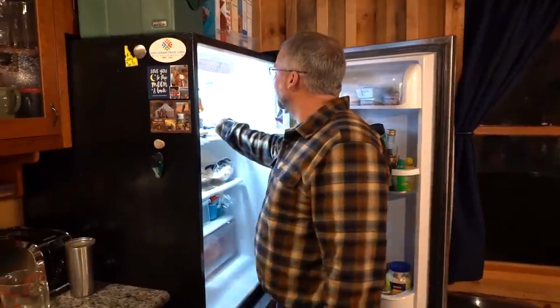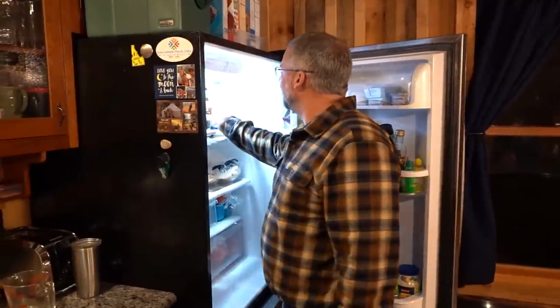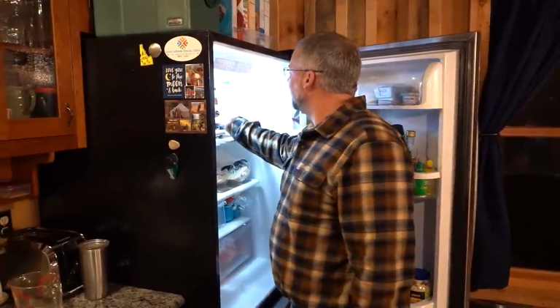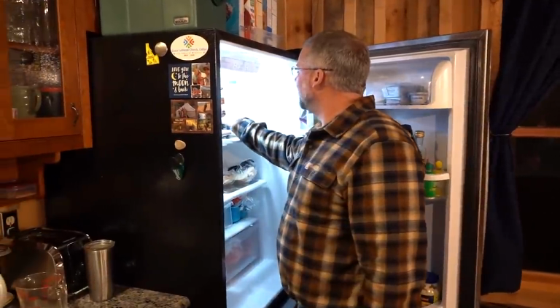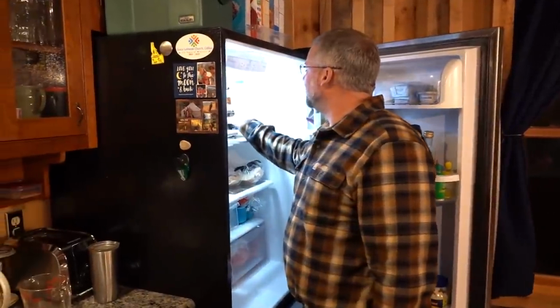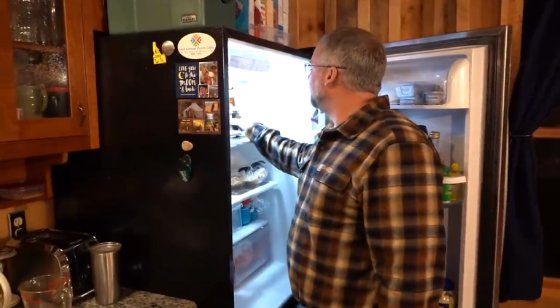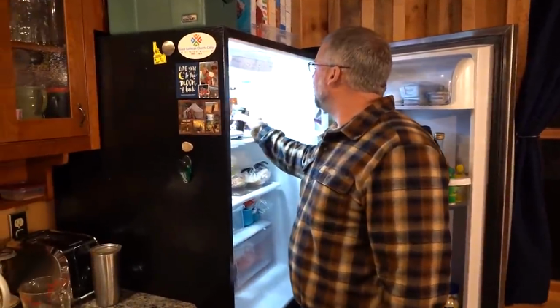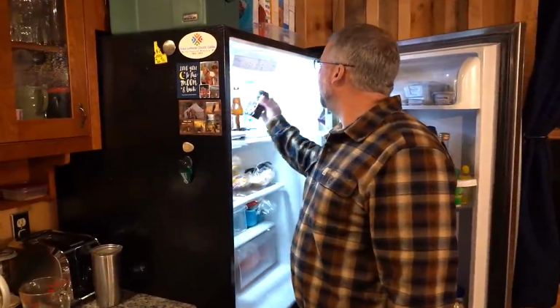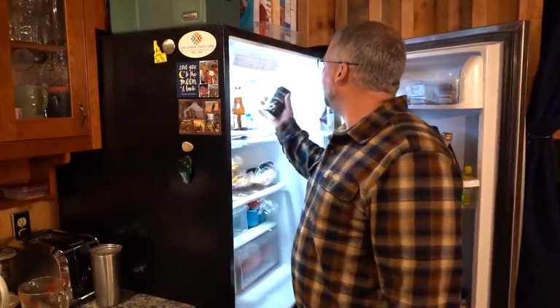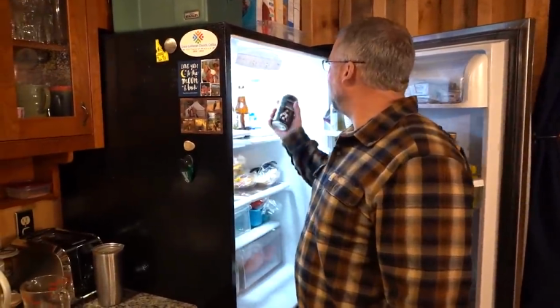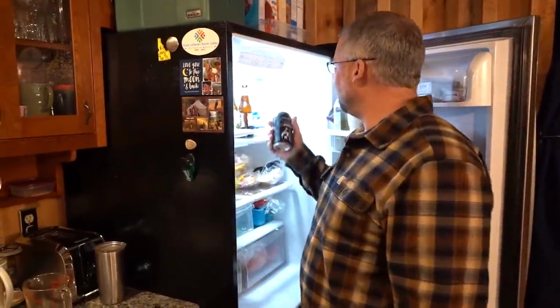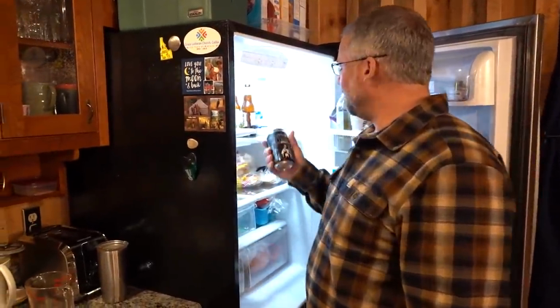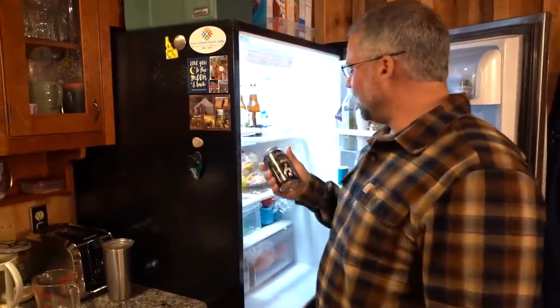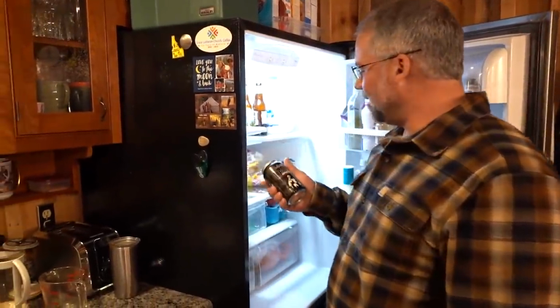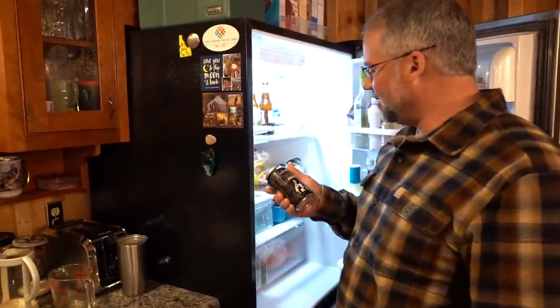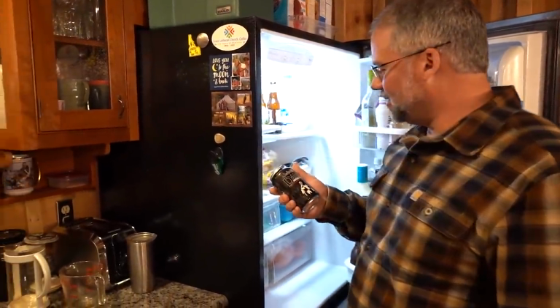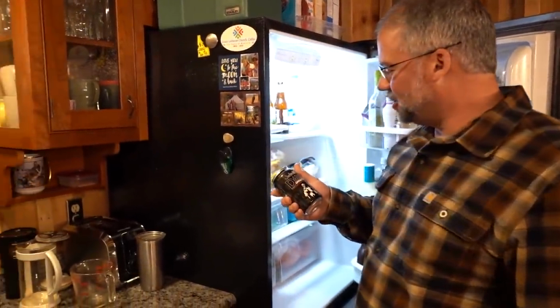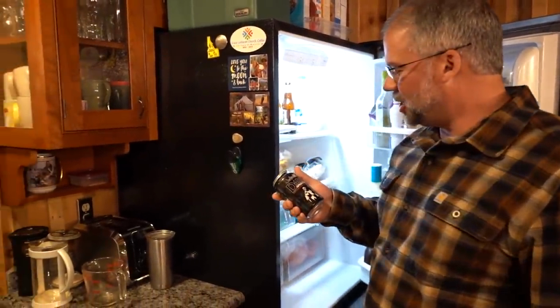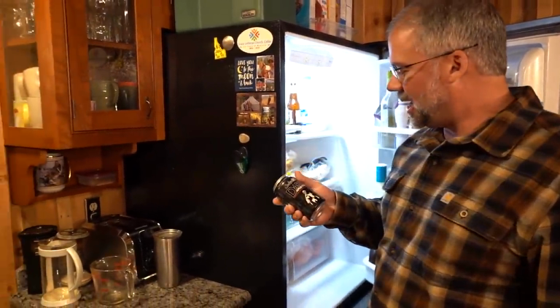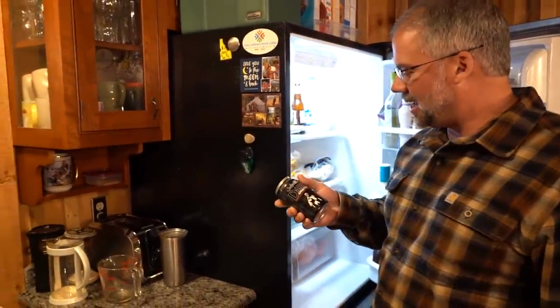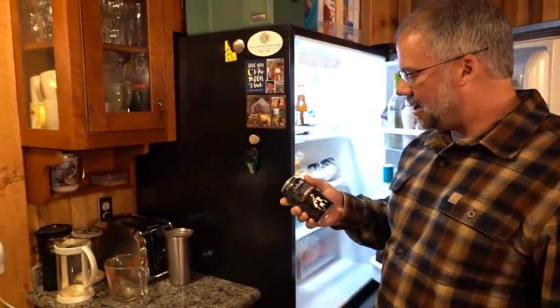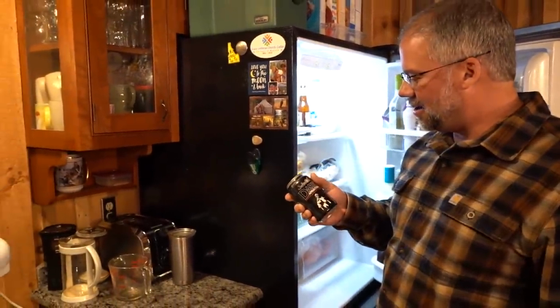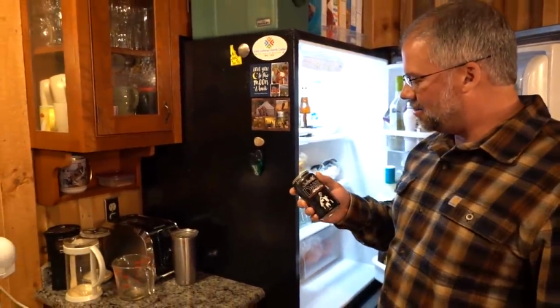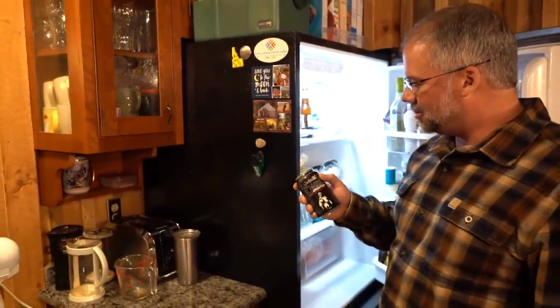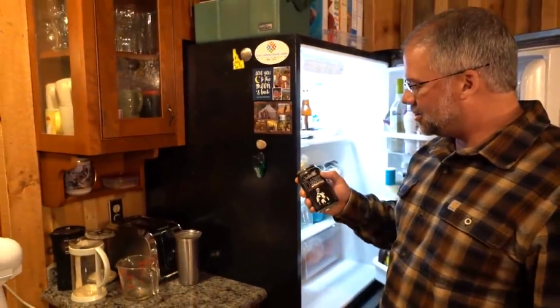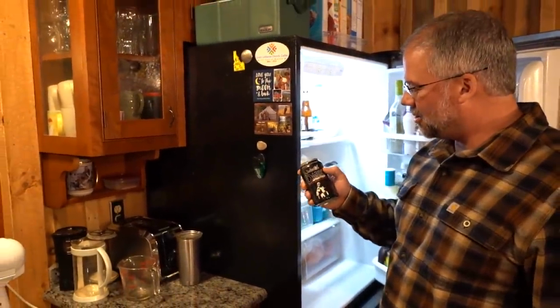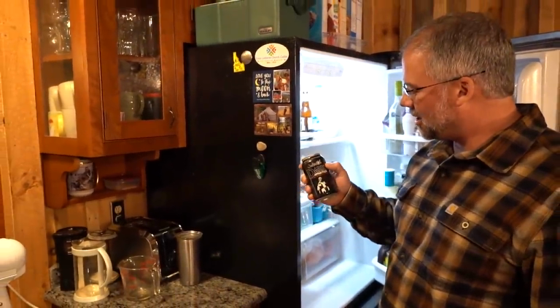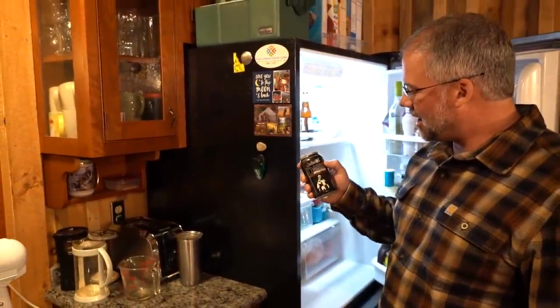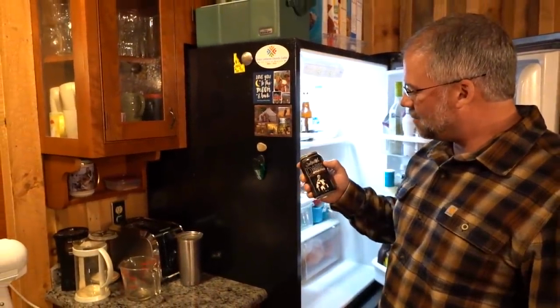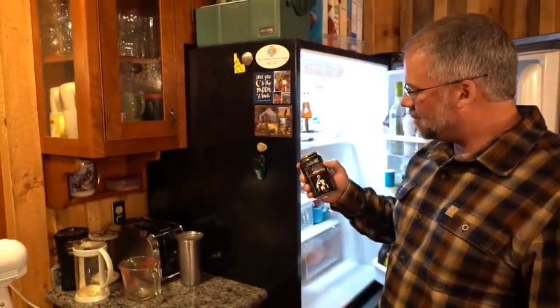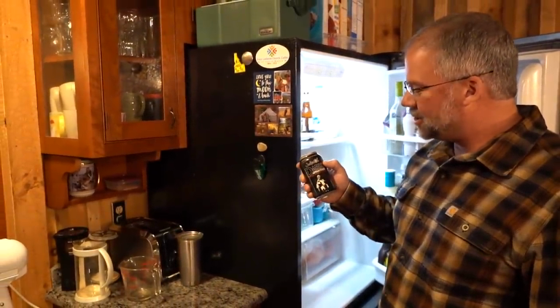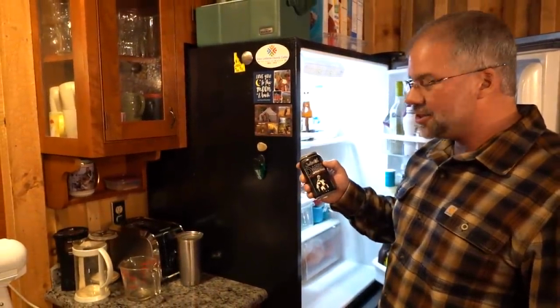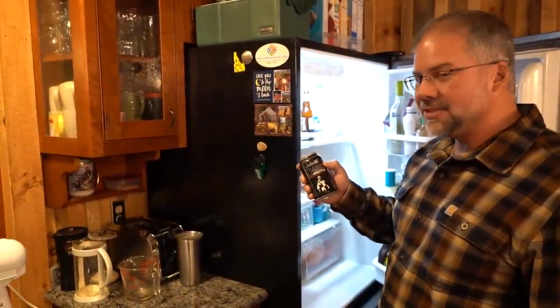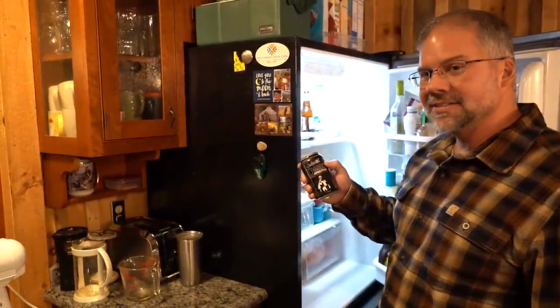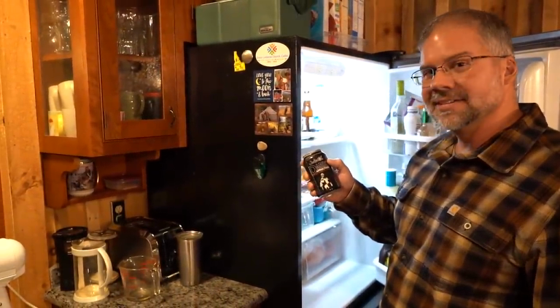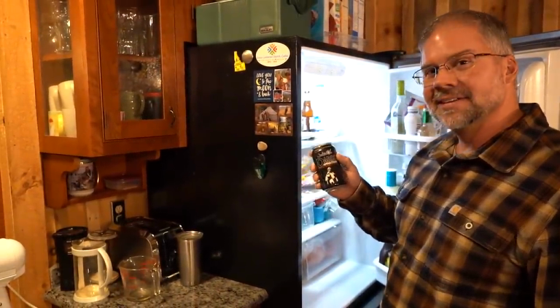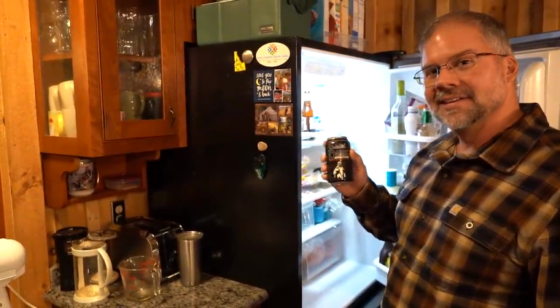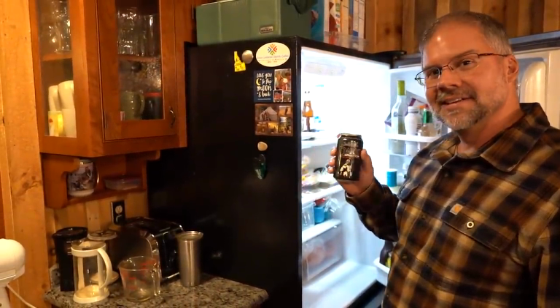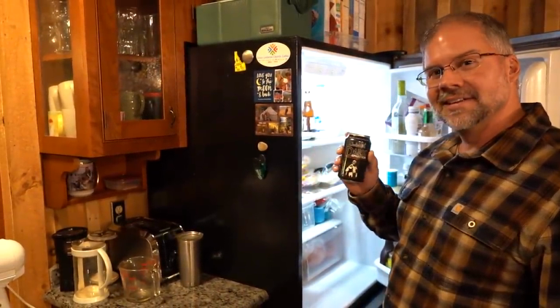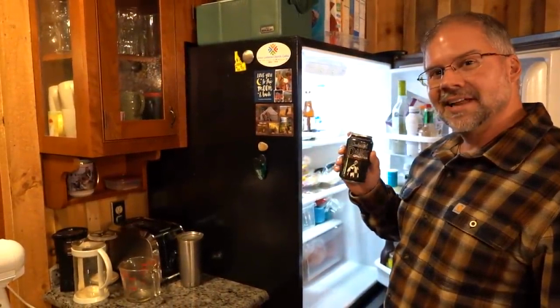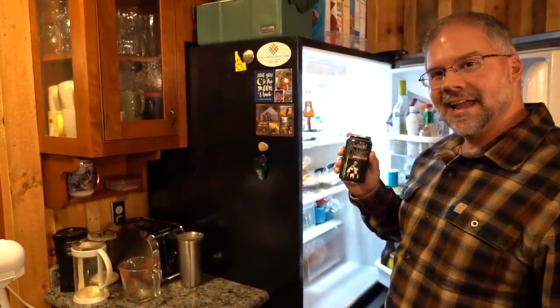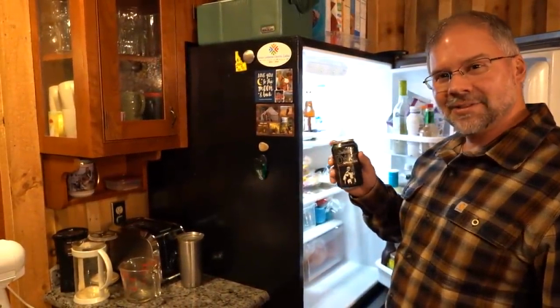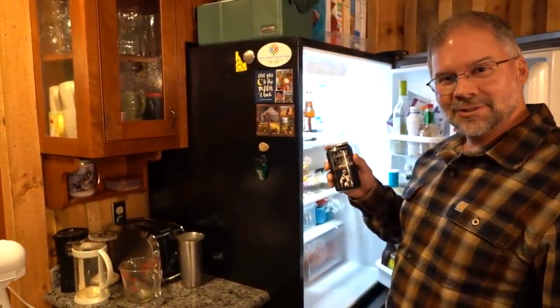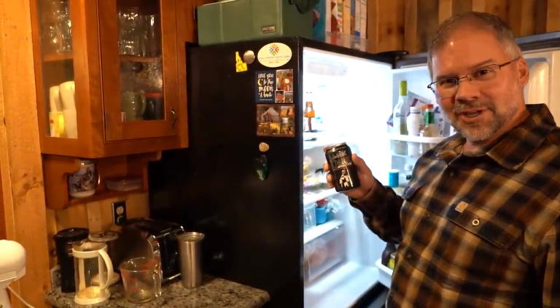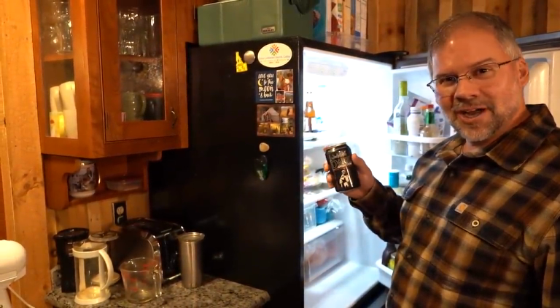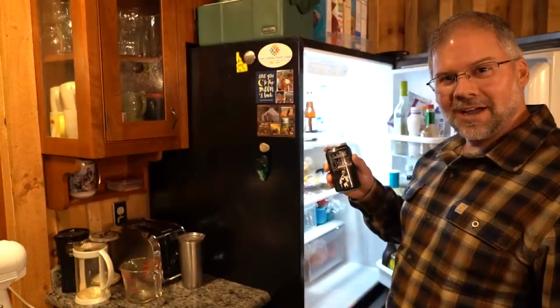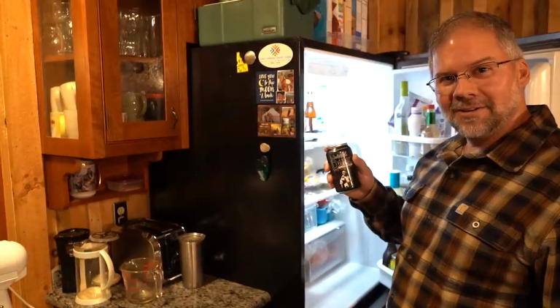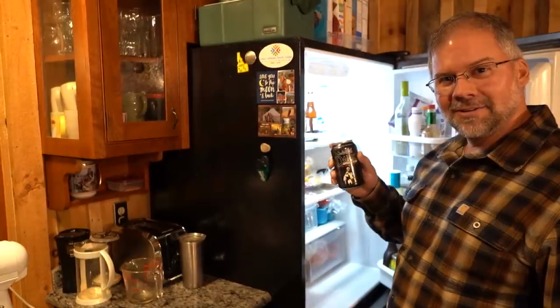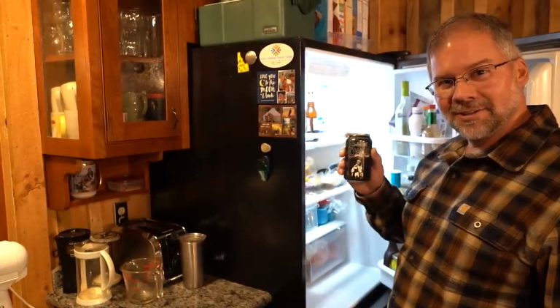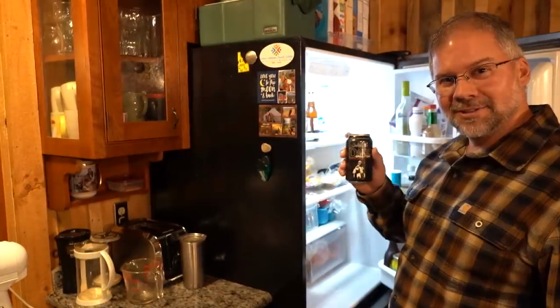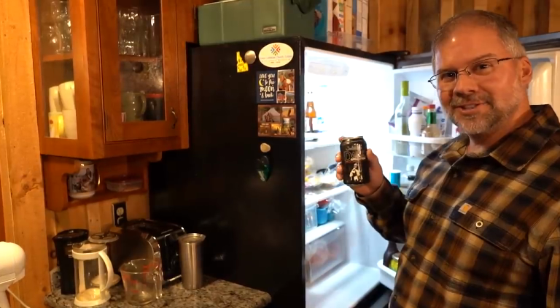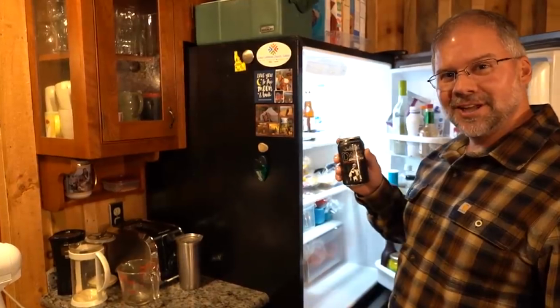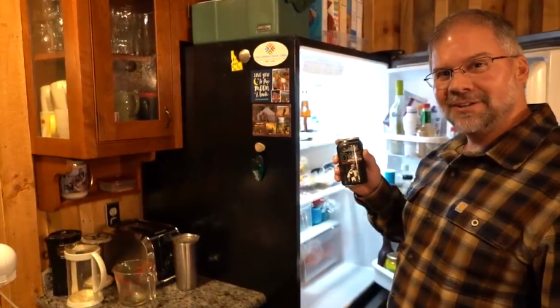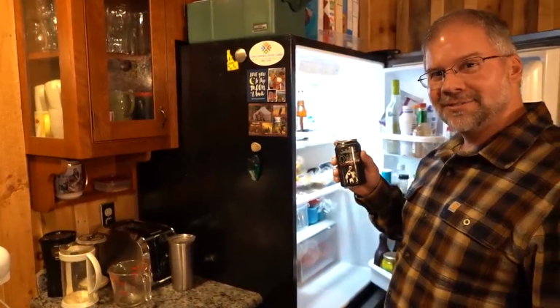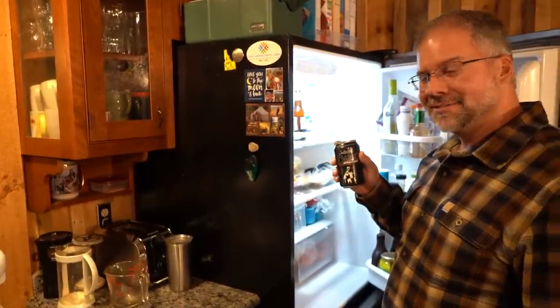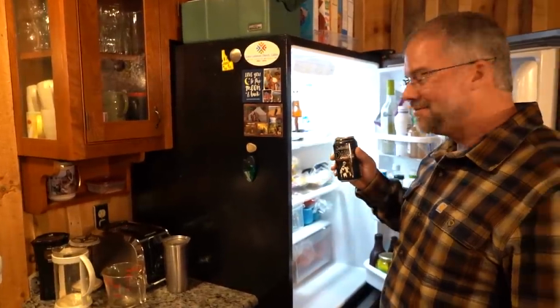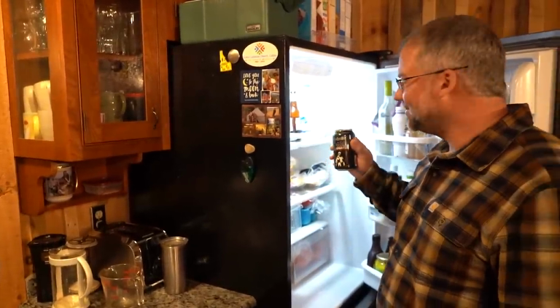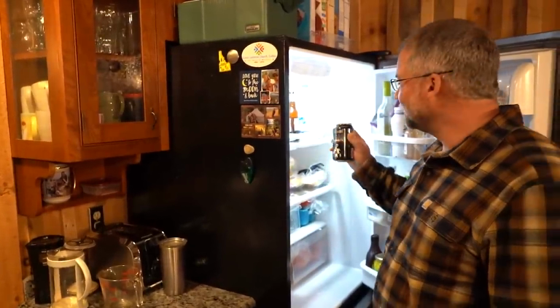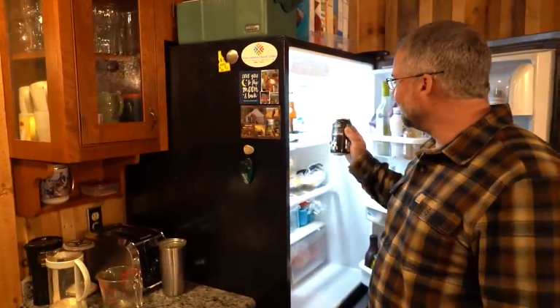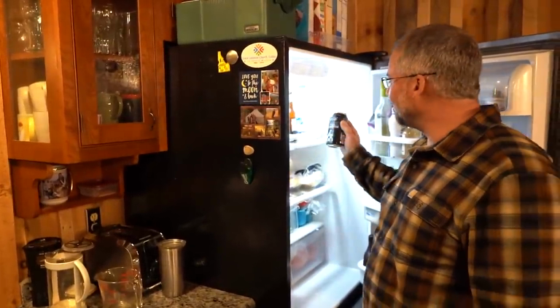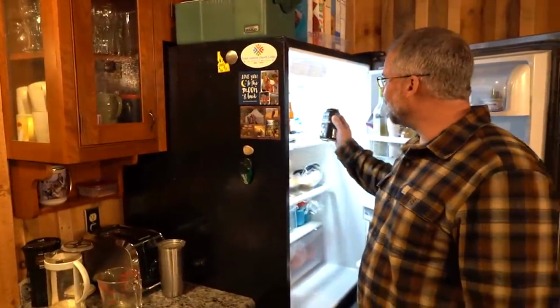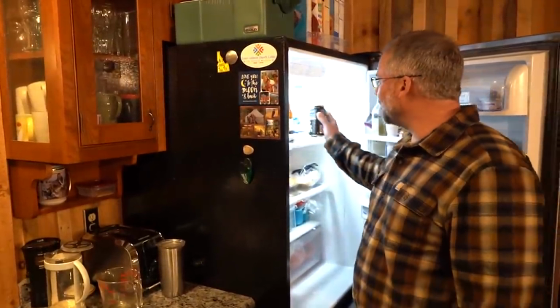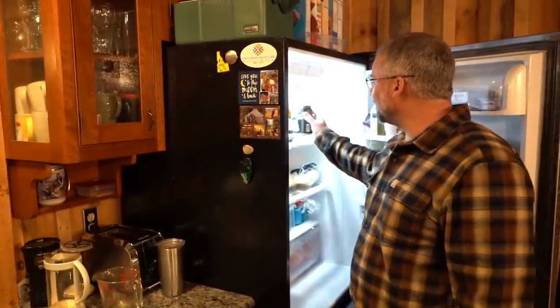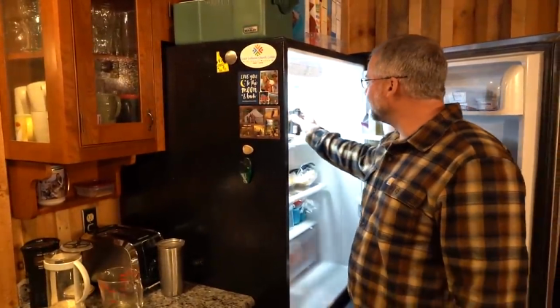I'll show you my fridge. Got some of my favorite beer - Jackie O's Dark Apparition from Athens, Ohio. Good stuff. Look for it.